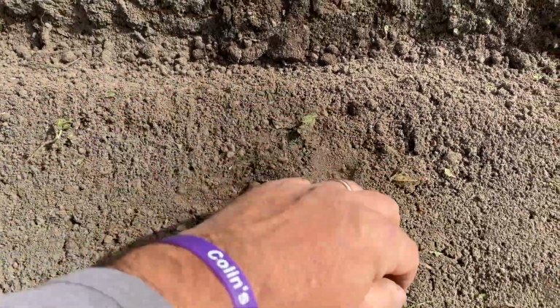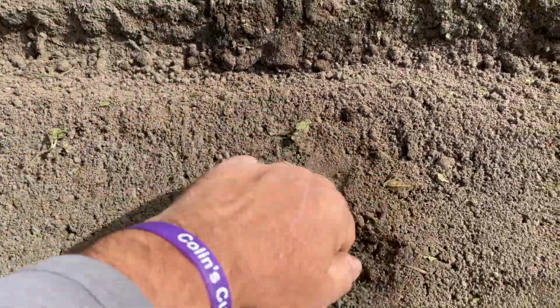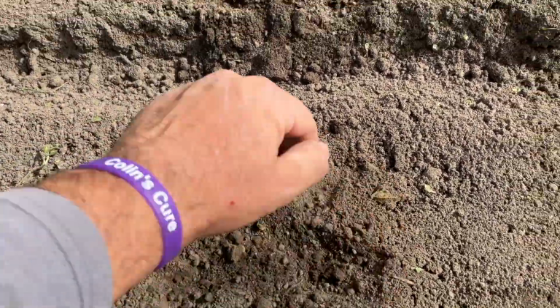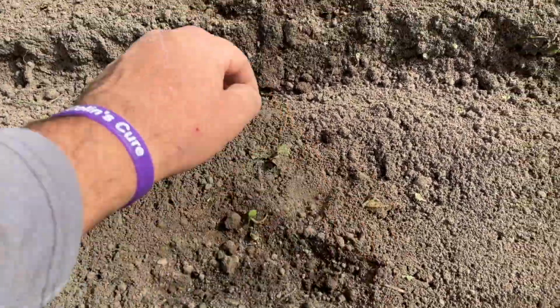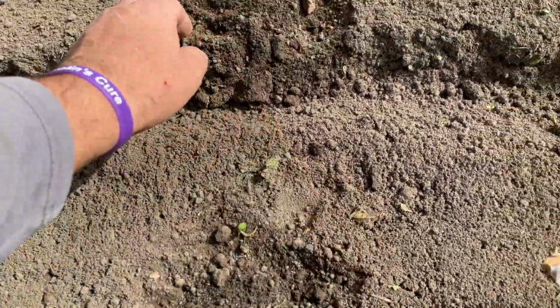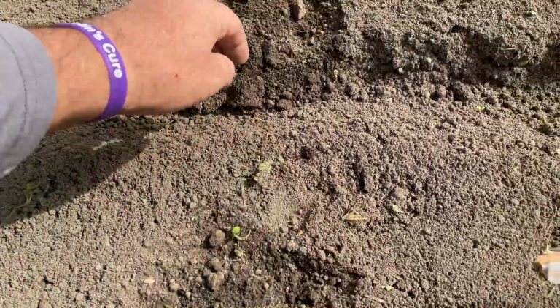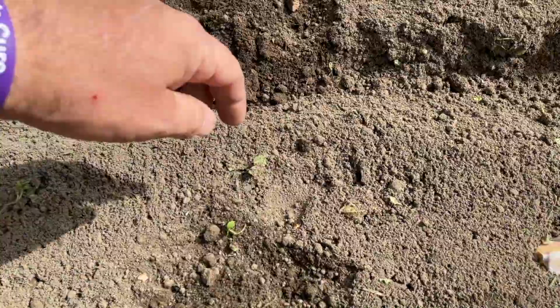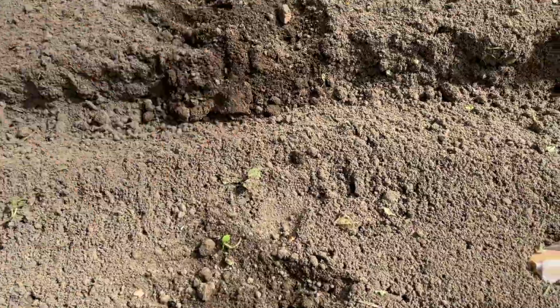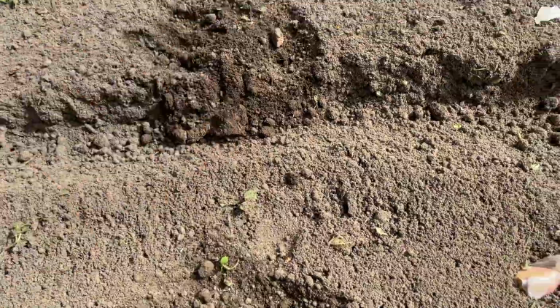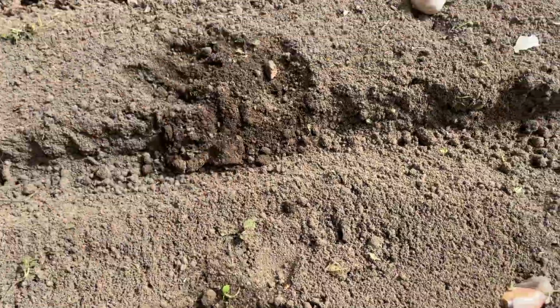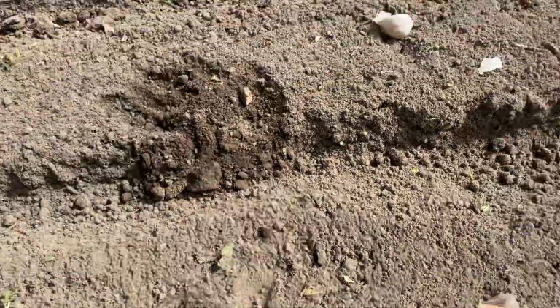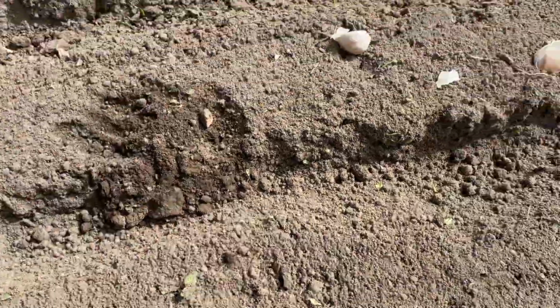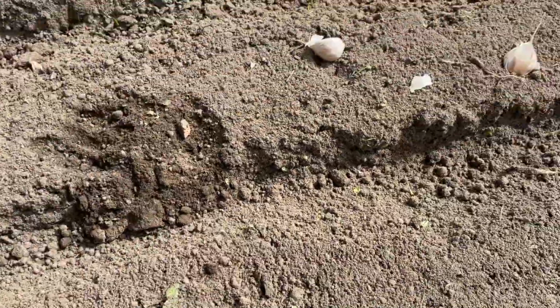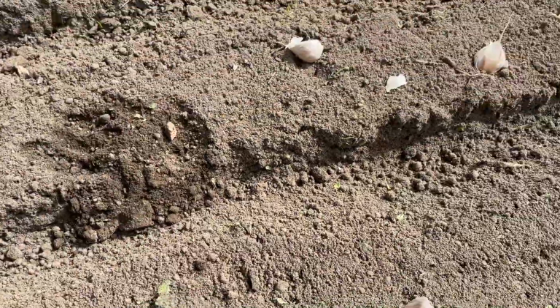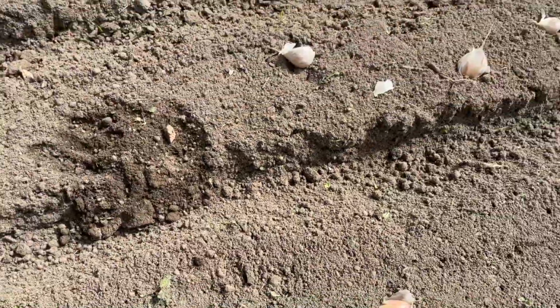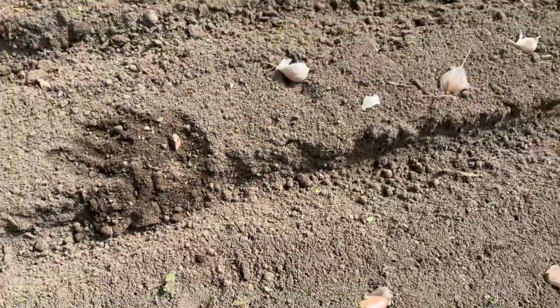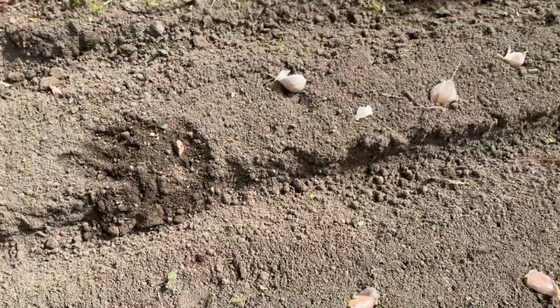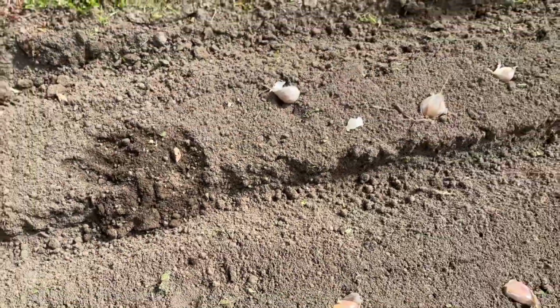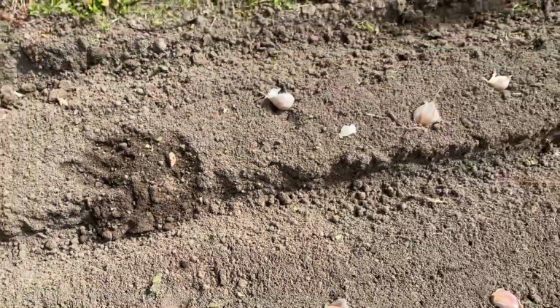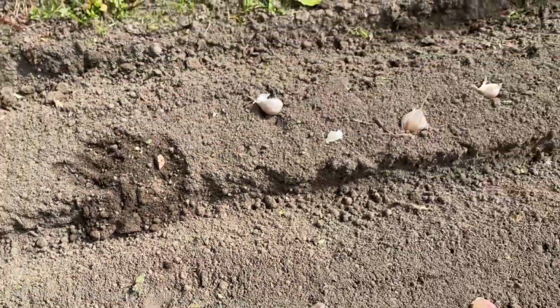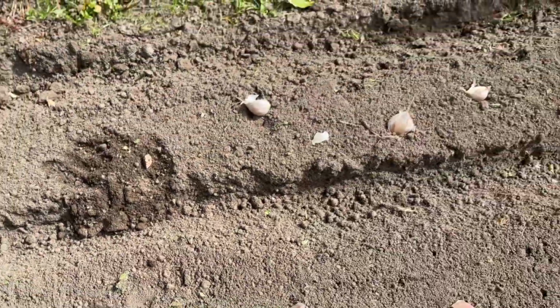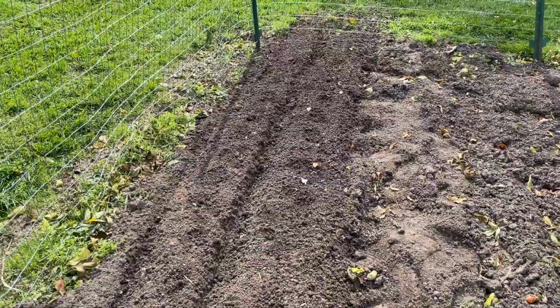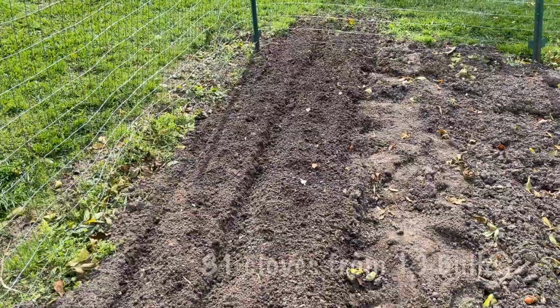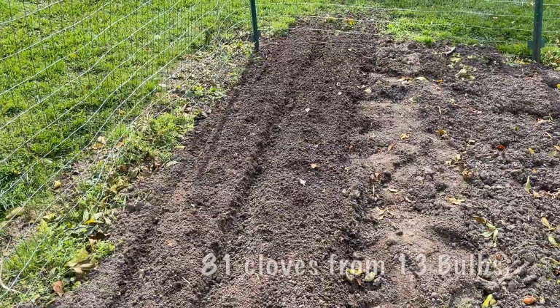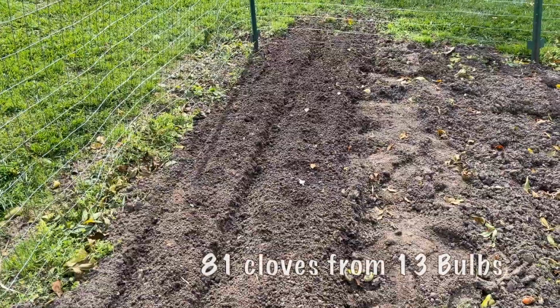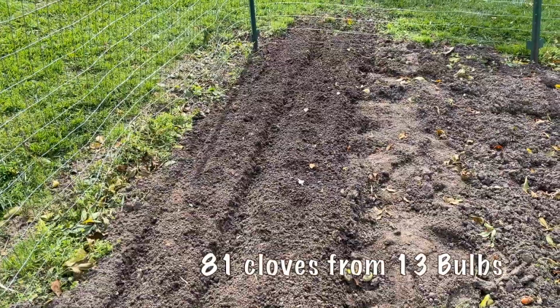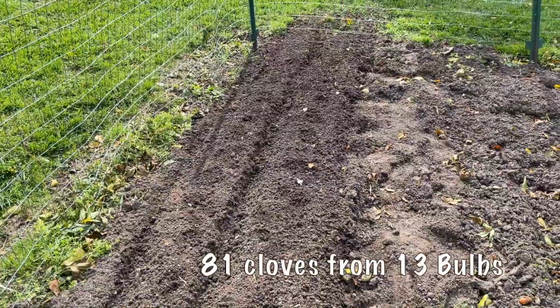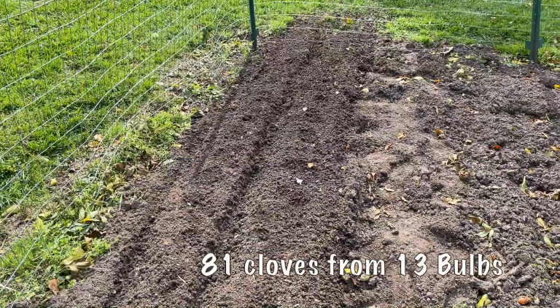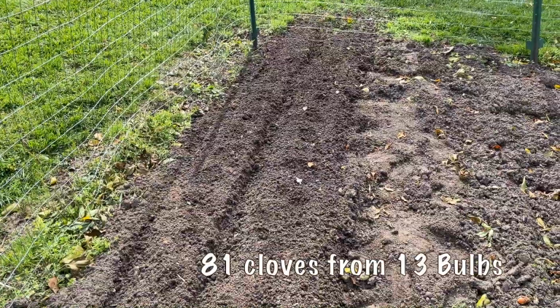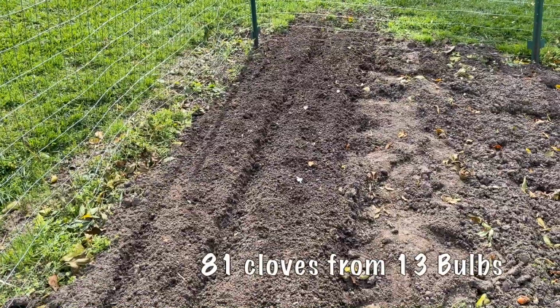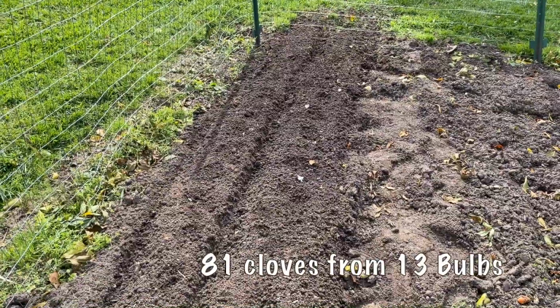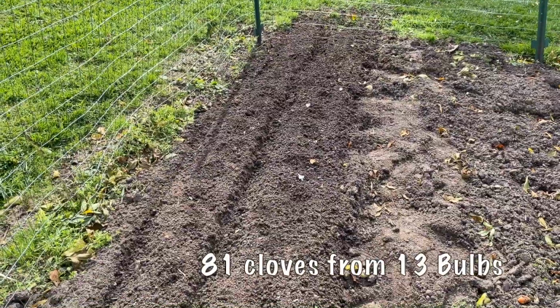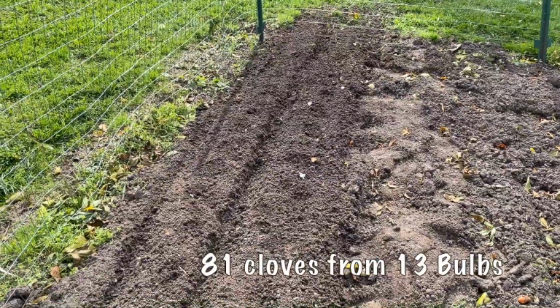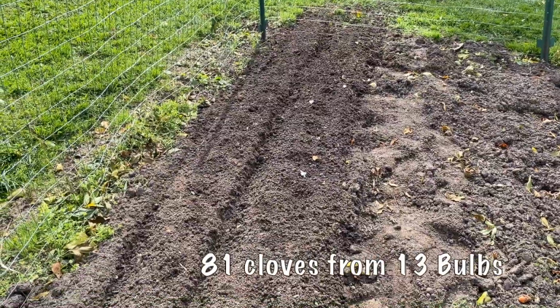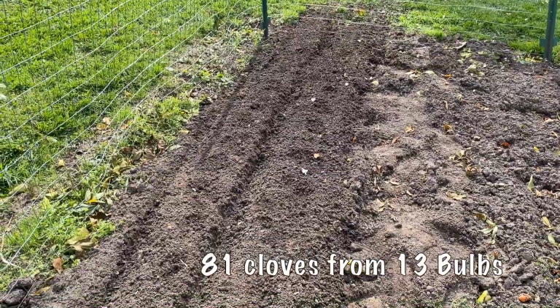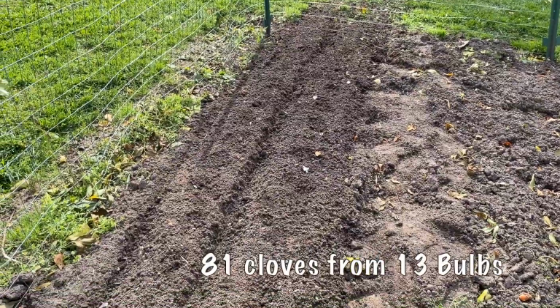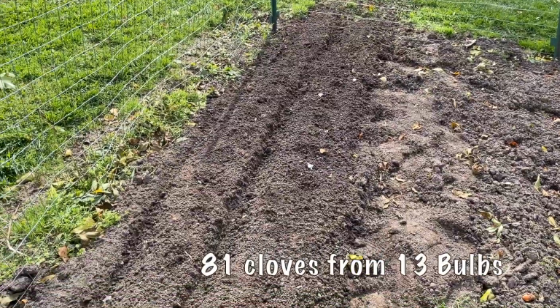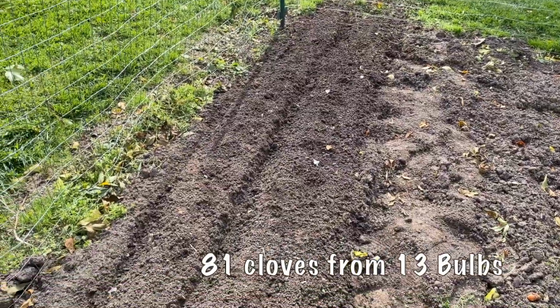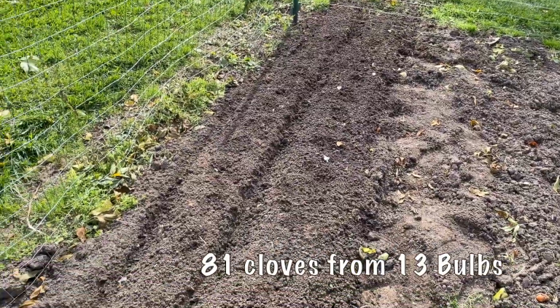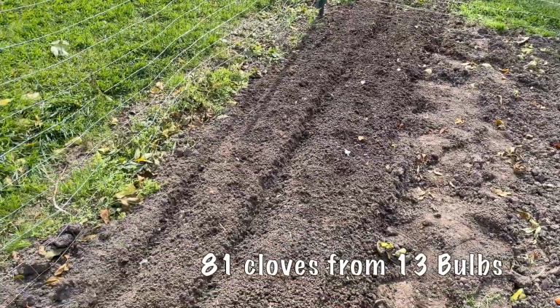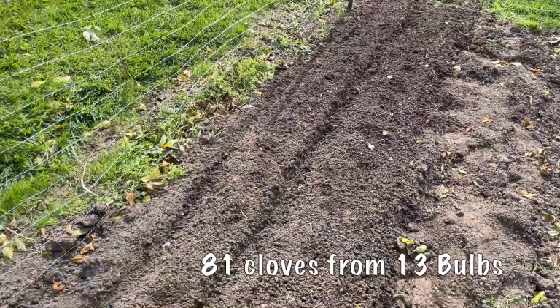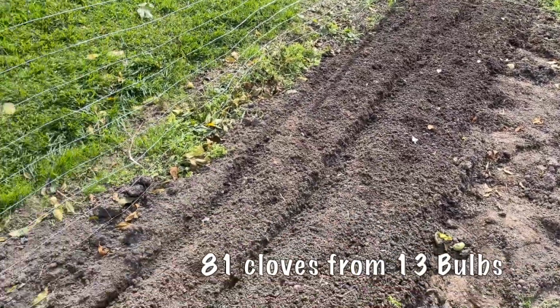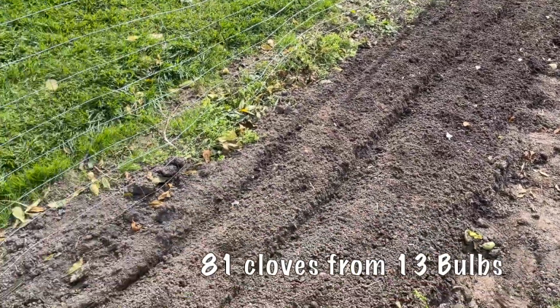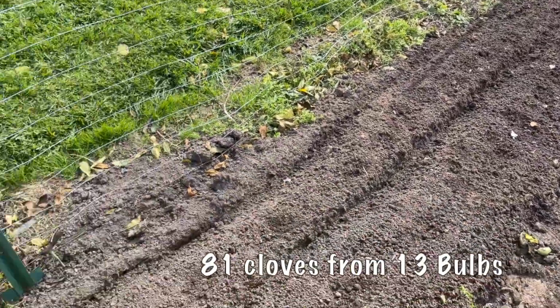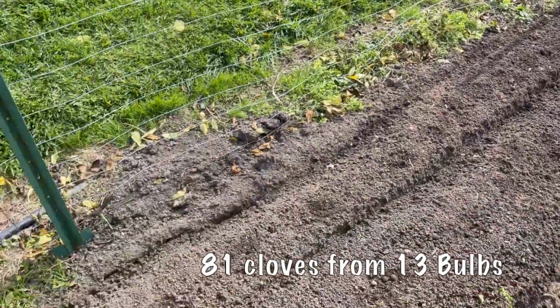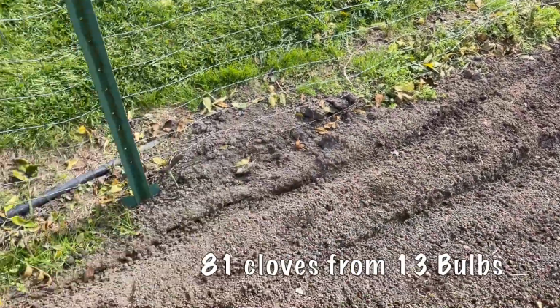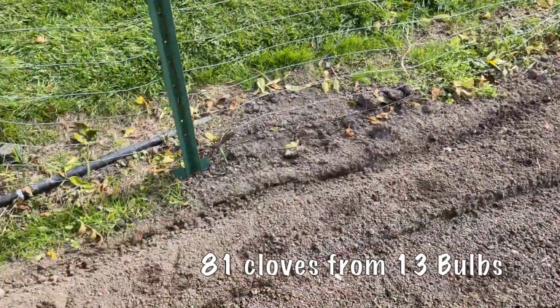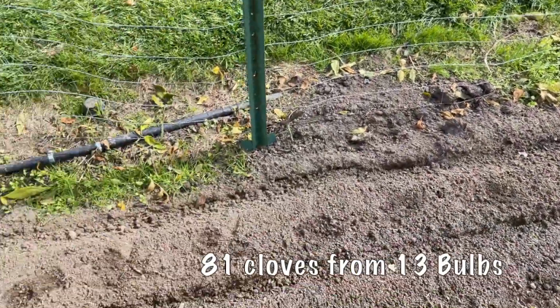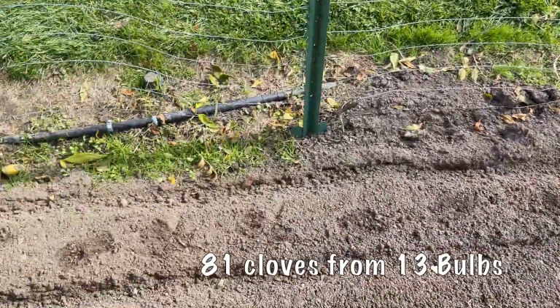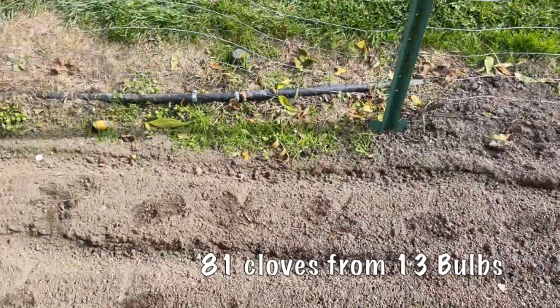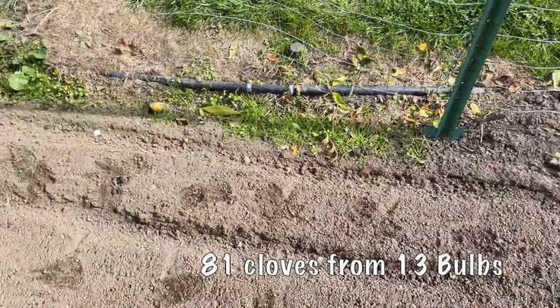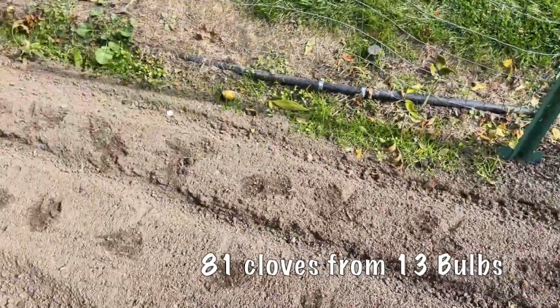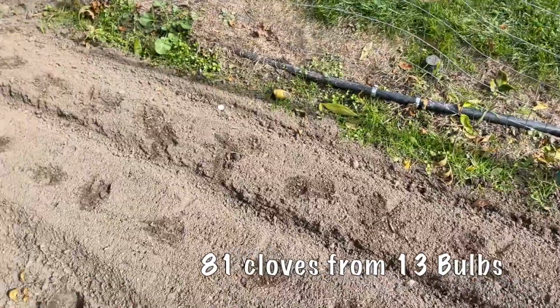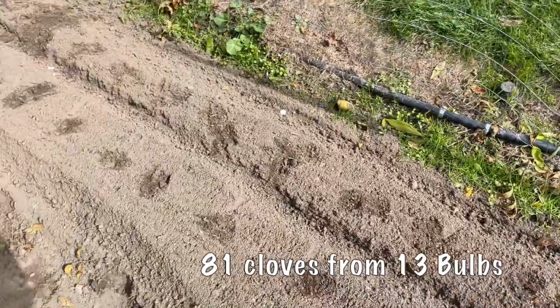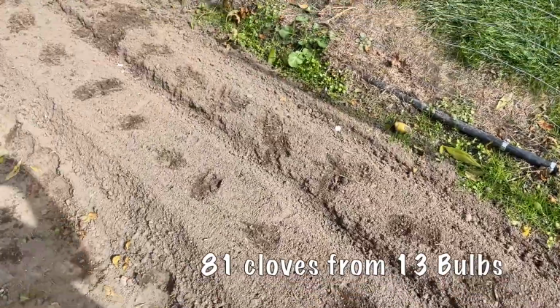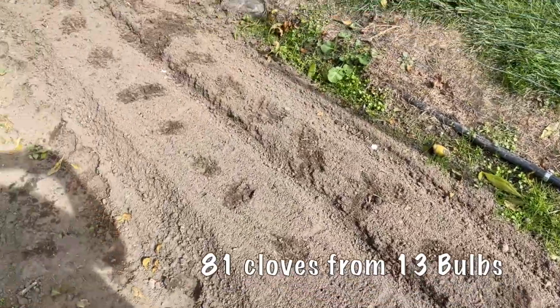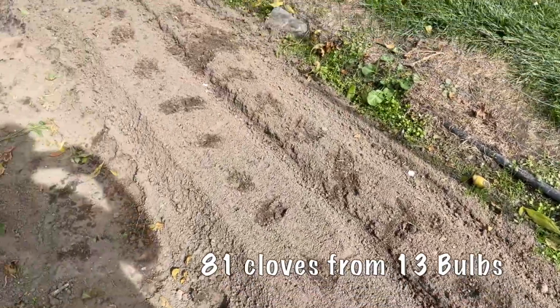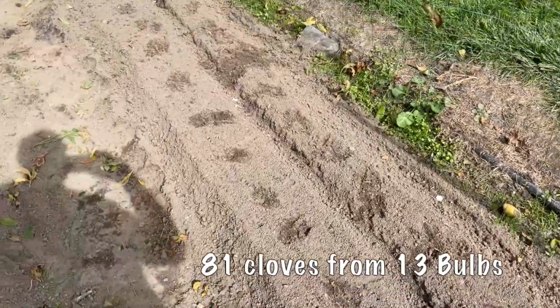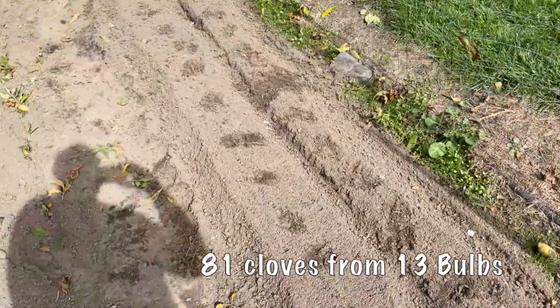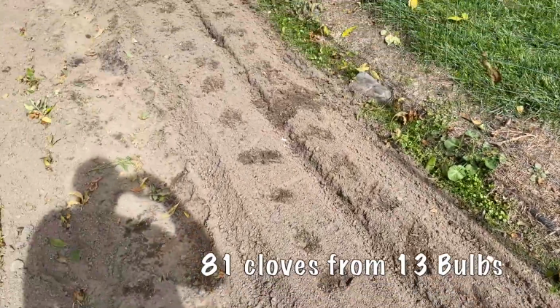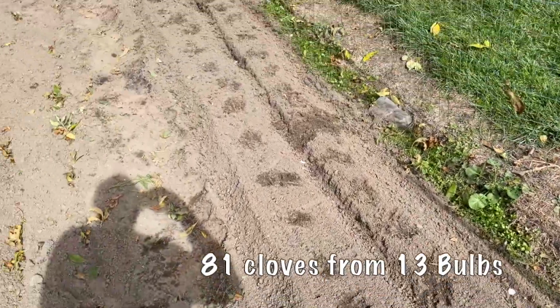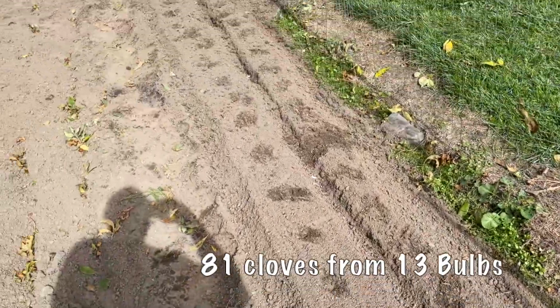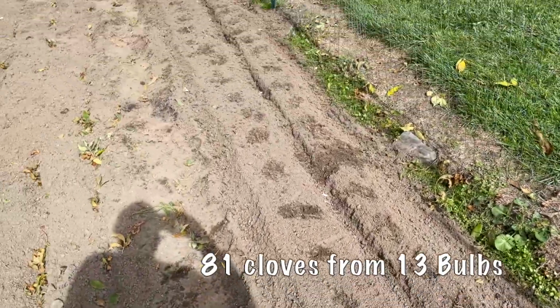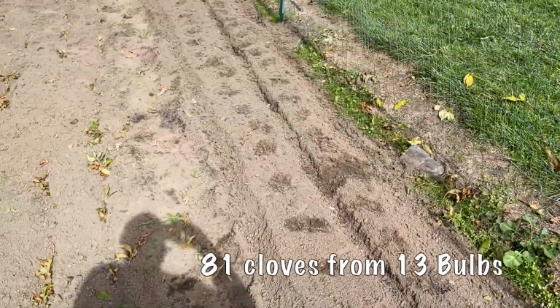Let's cover them up. All right, that's 81 cloves all planted.